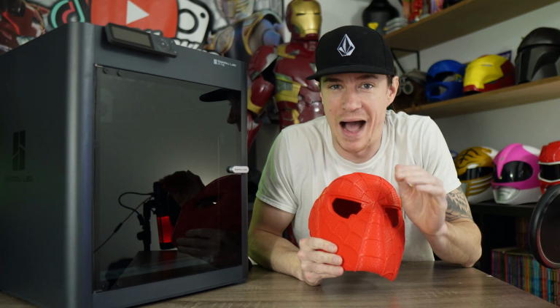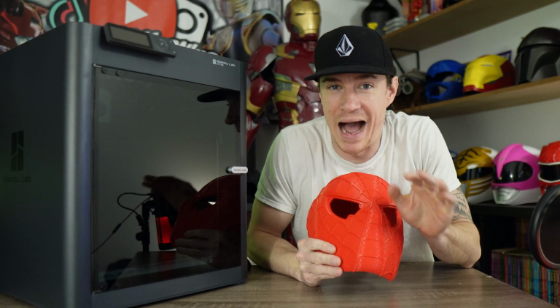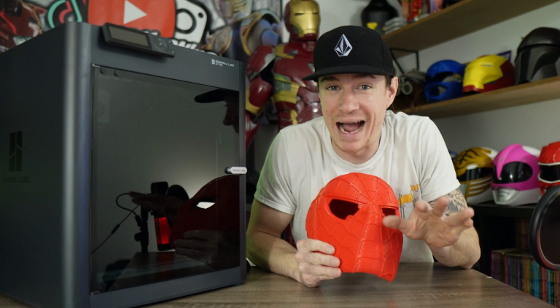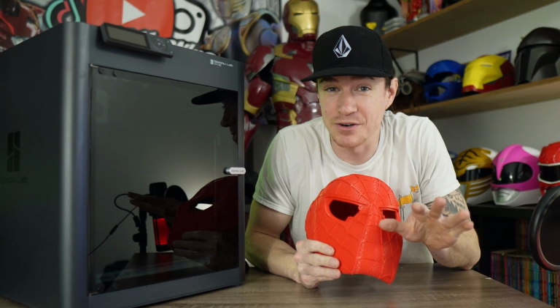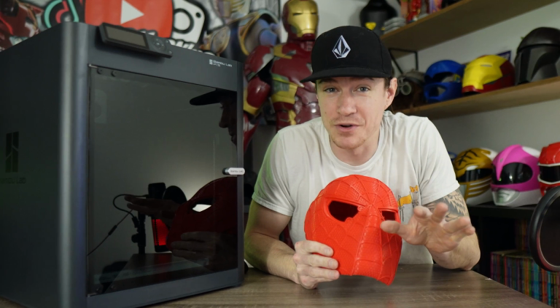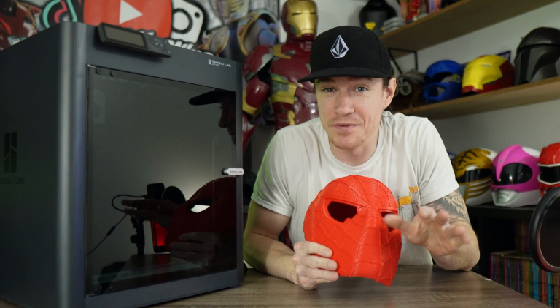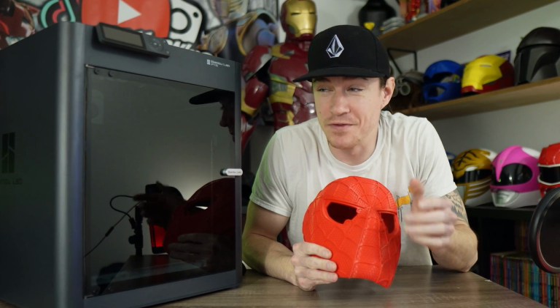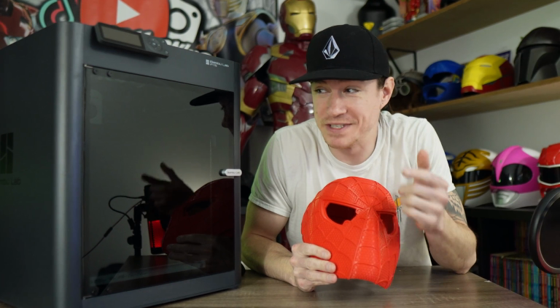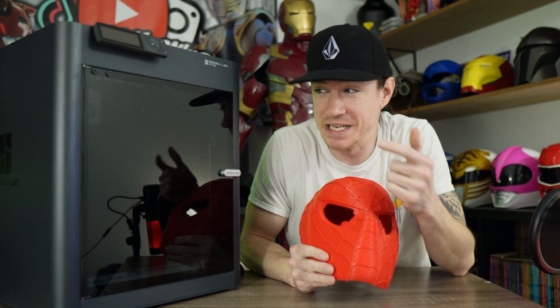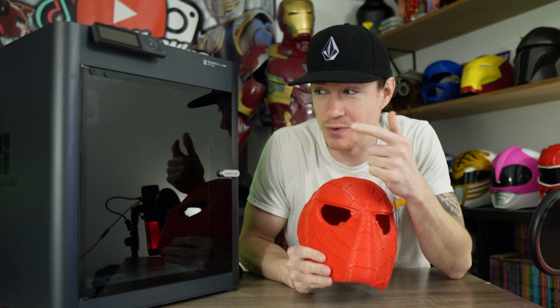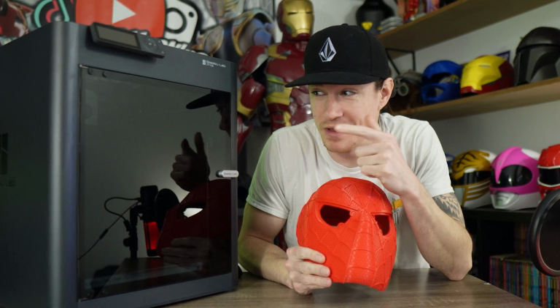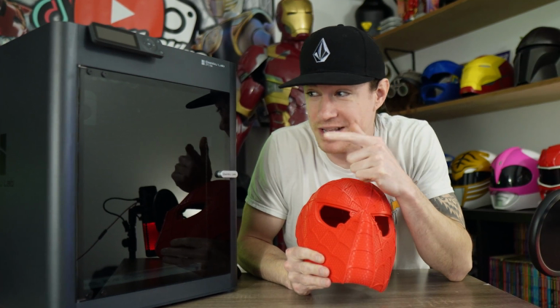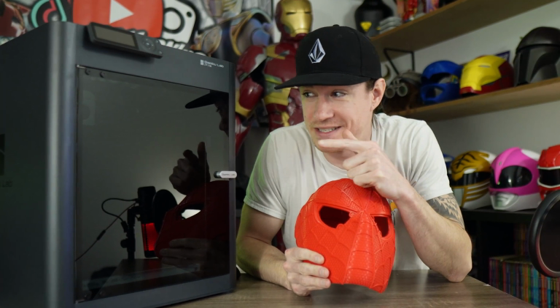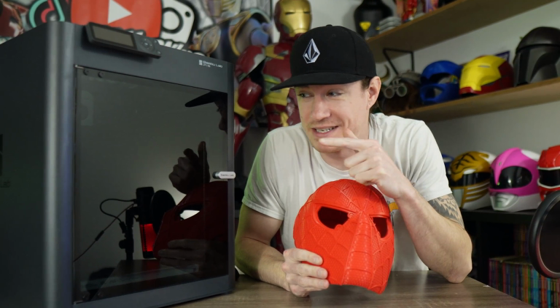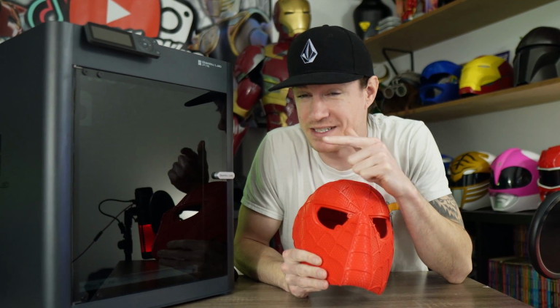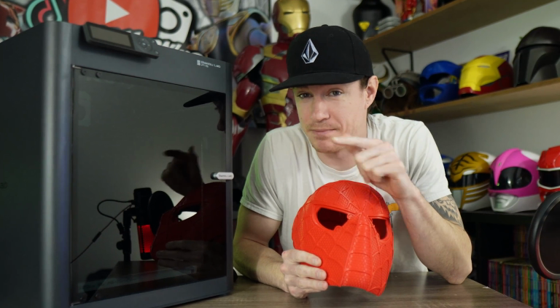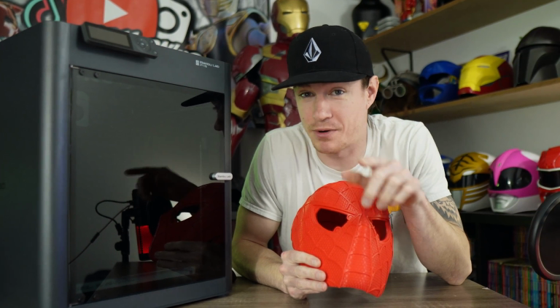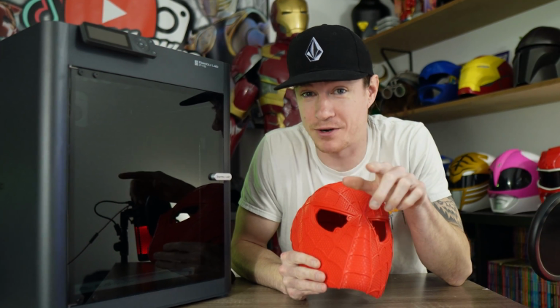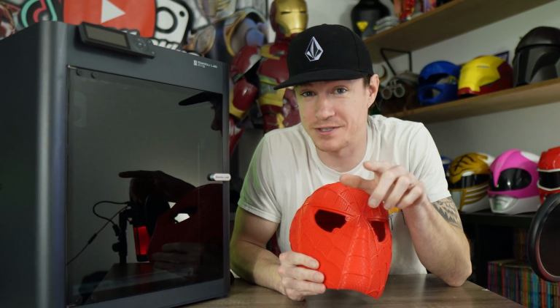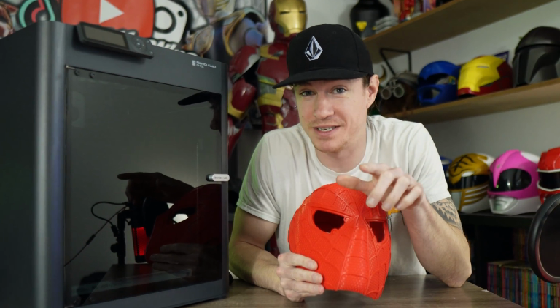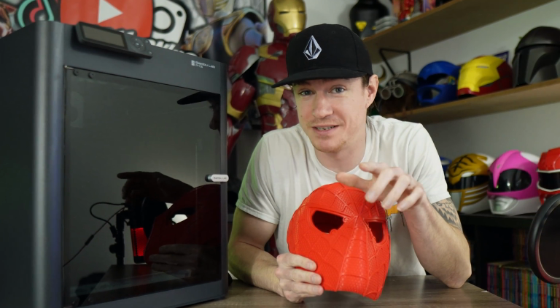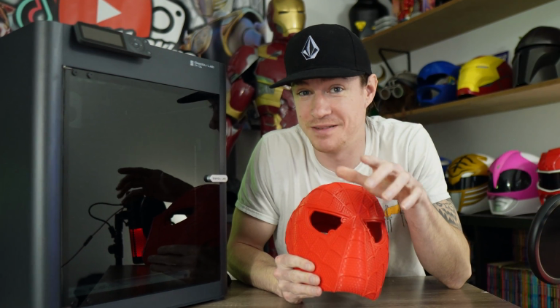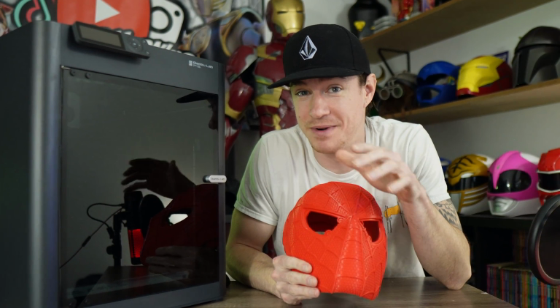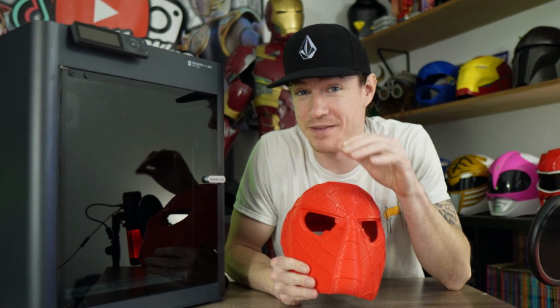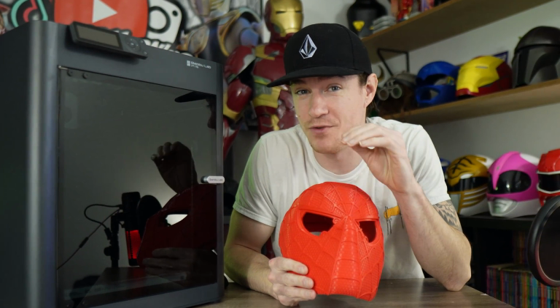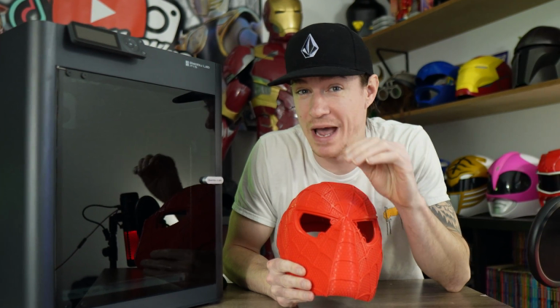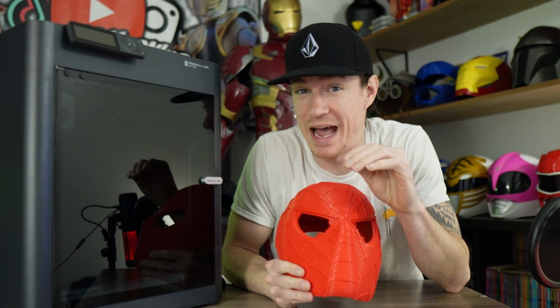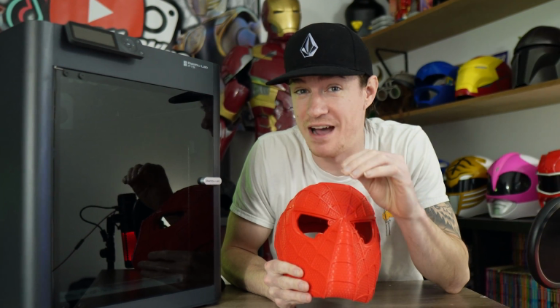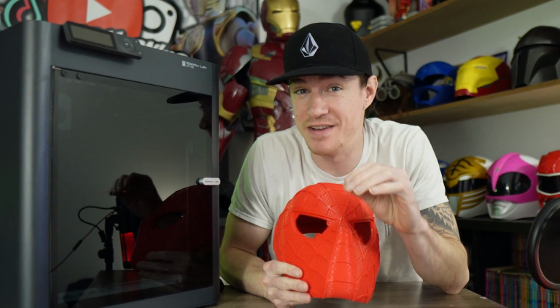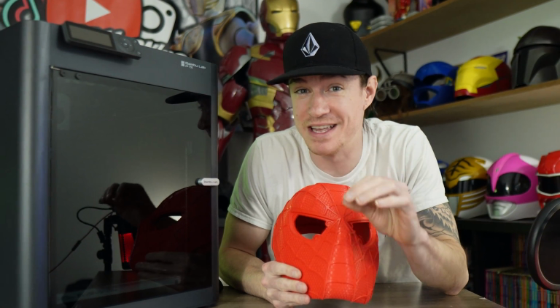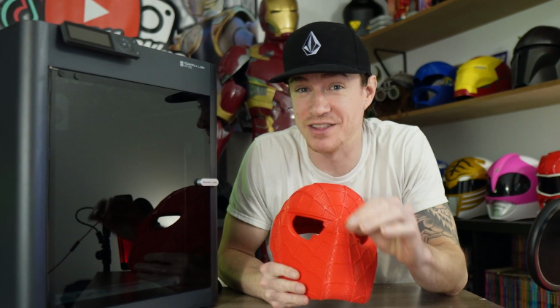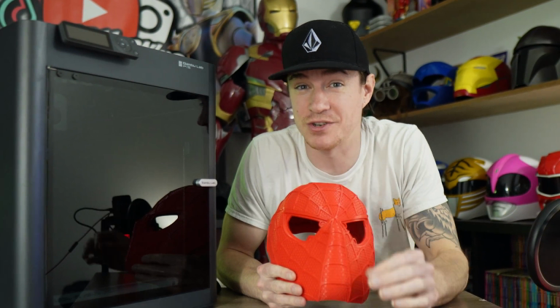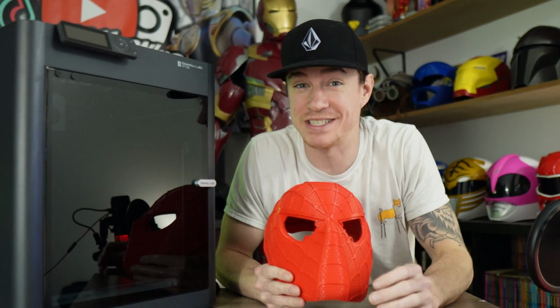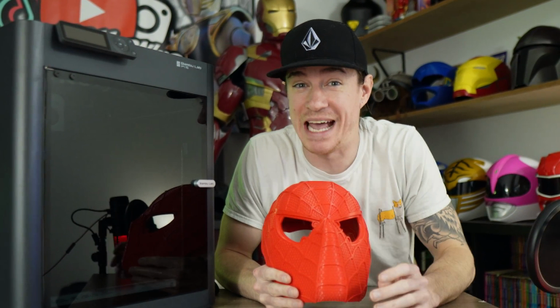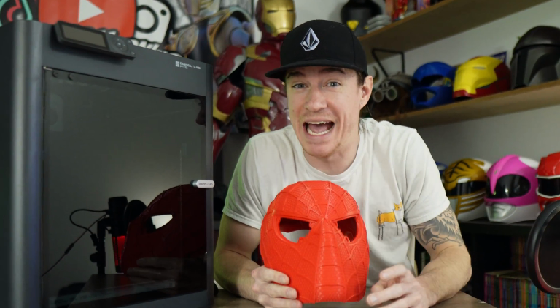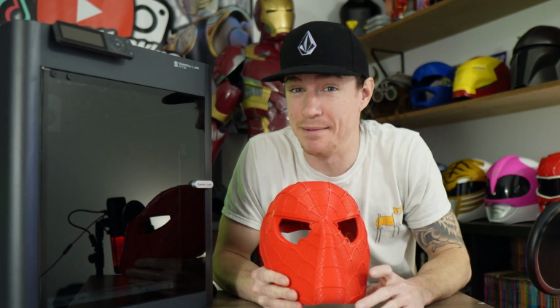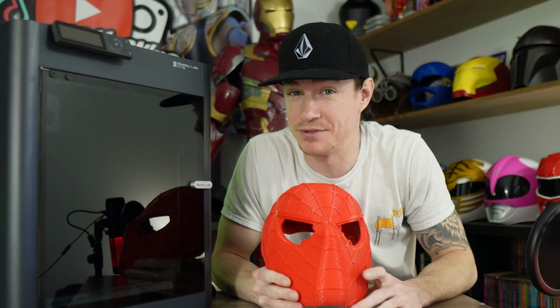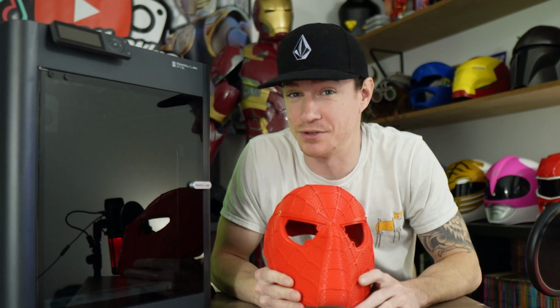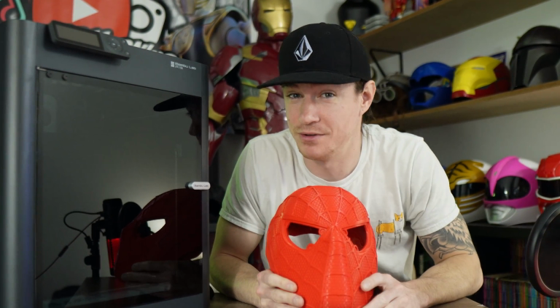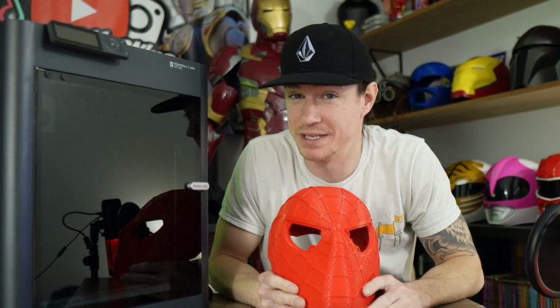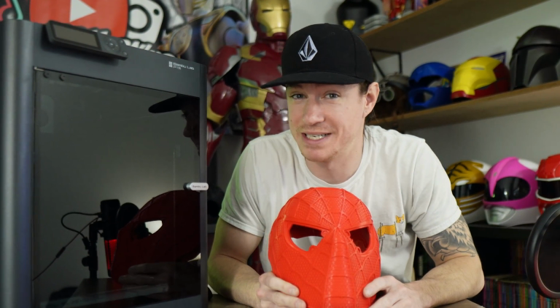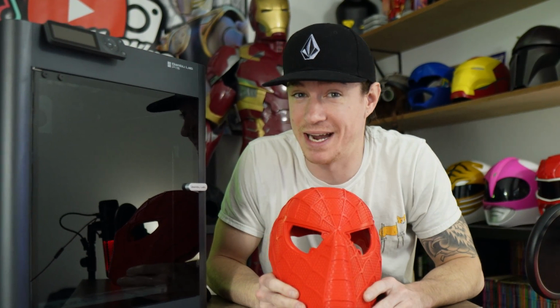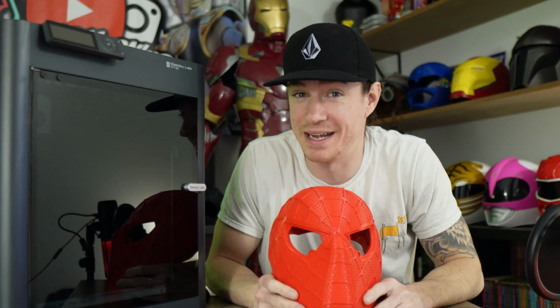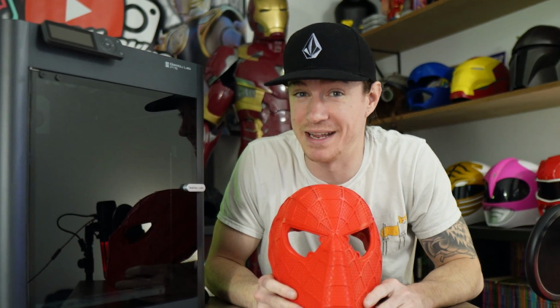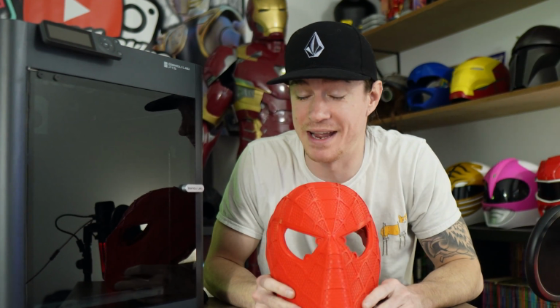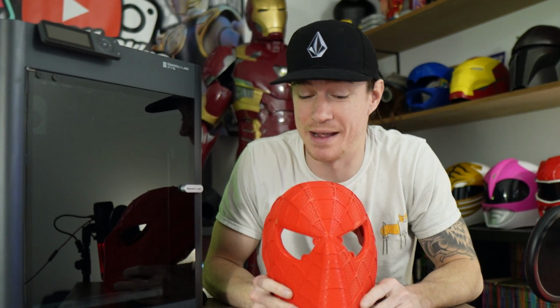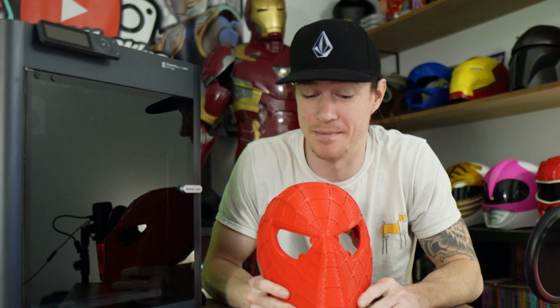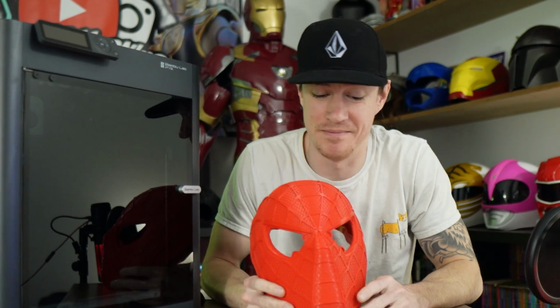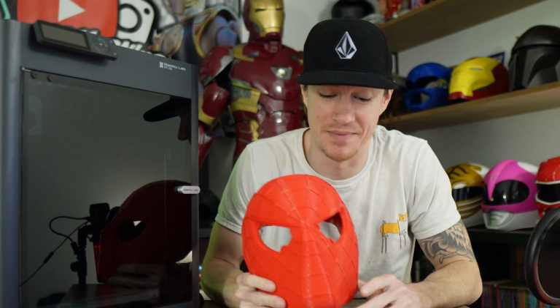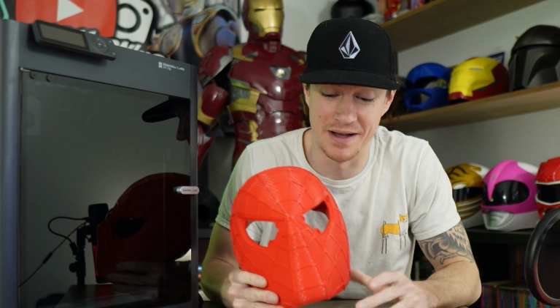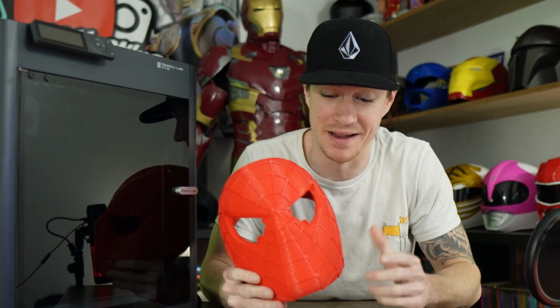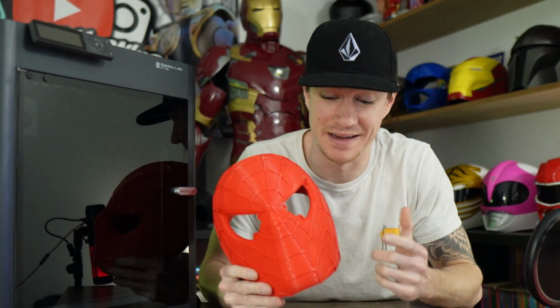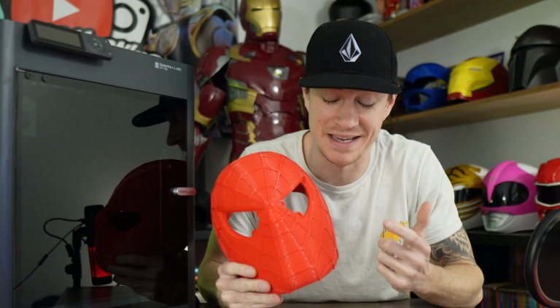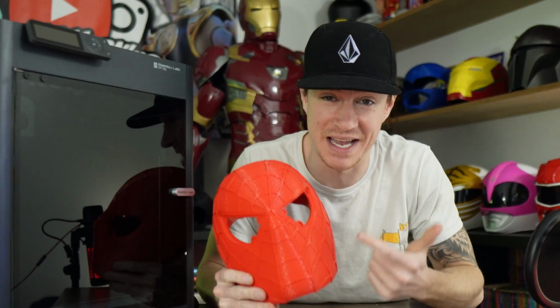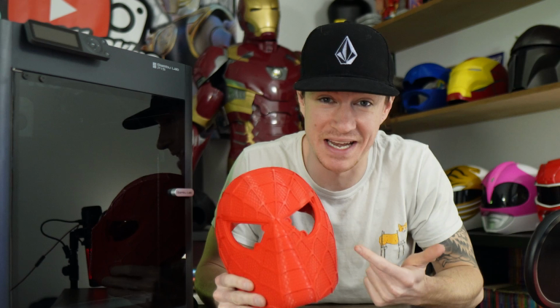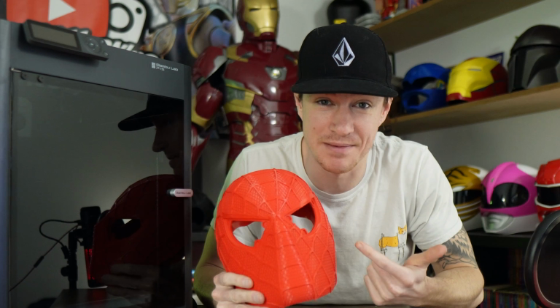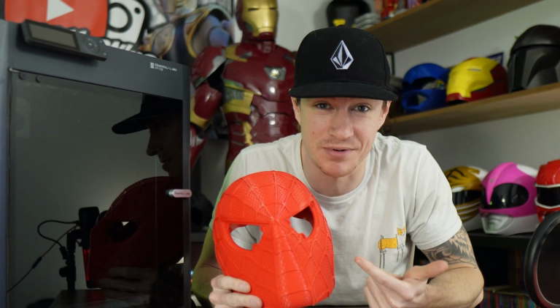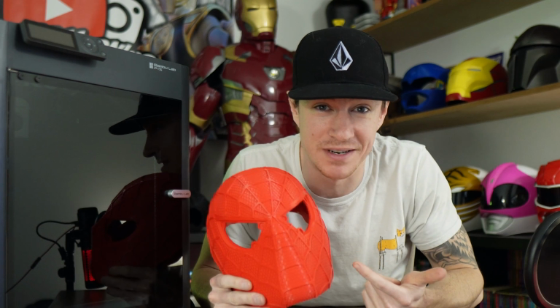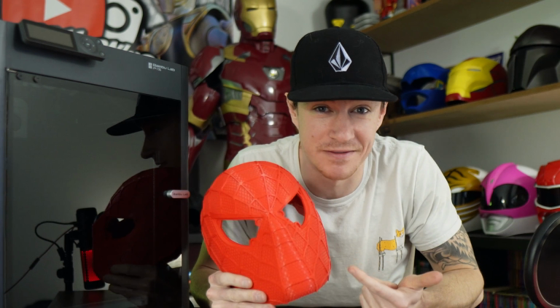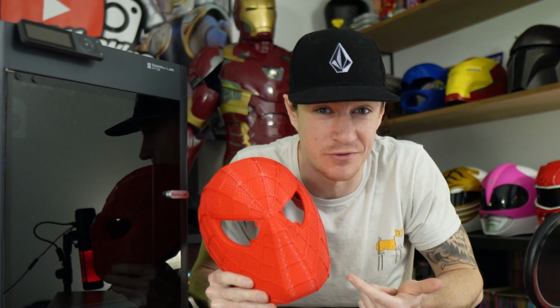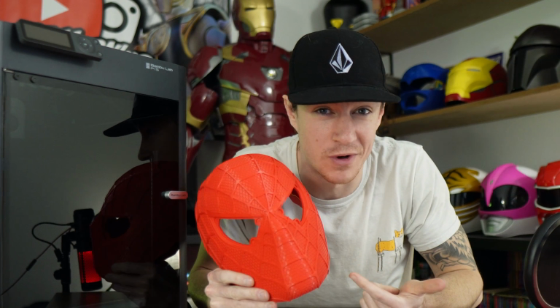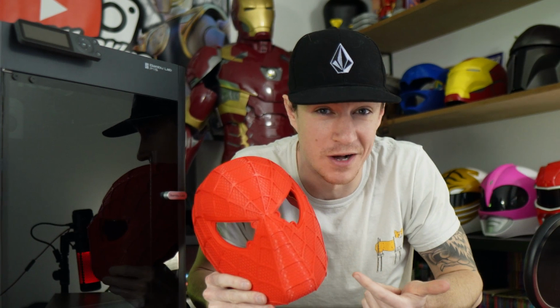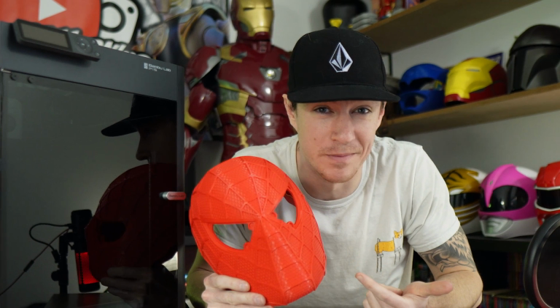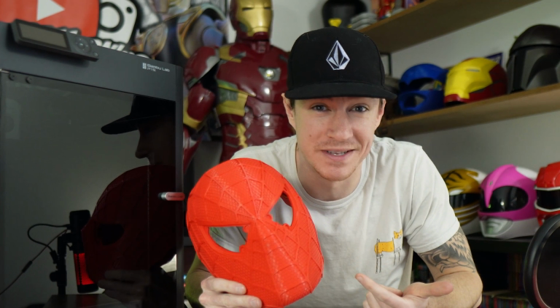I don't know if you've seen one of these things in person, but if you have, it looks absolutely tiny. But can it print full helmets?